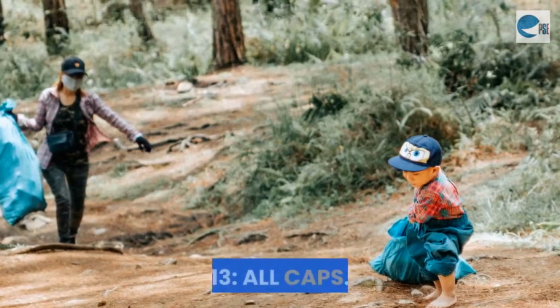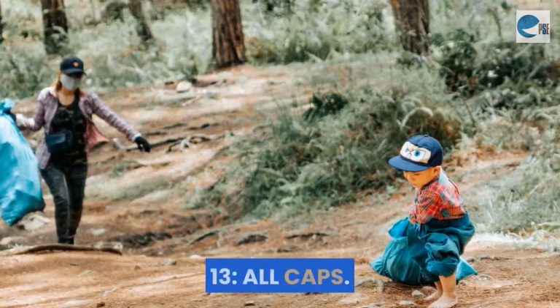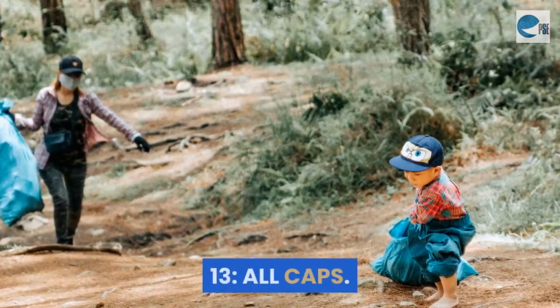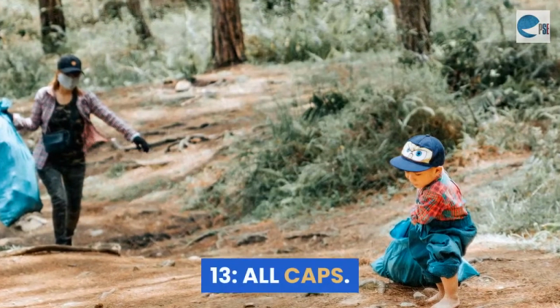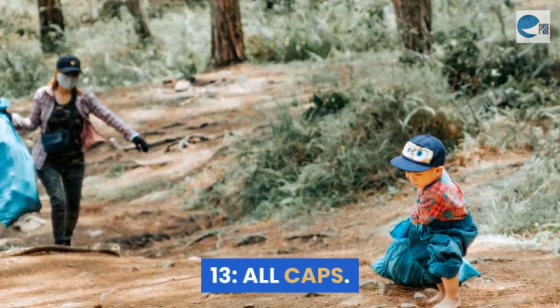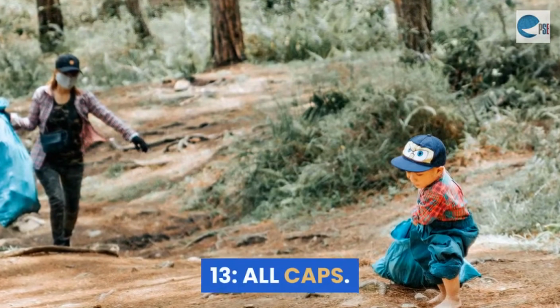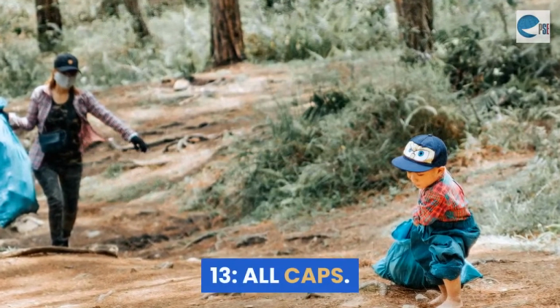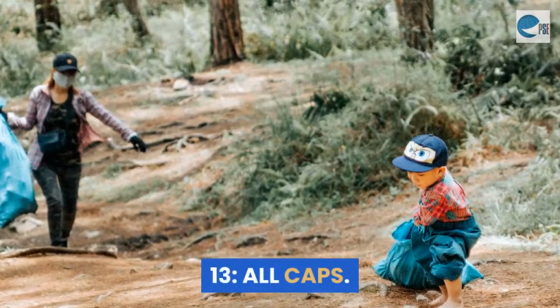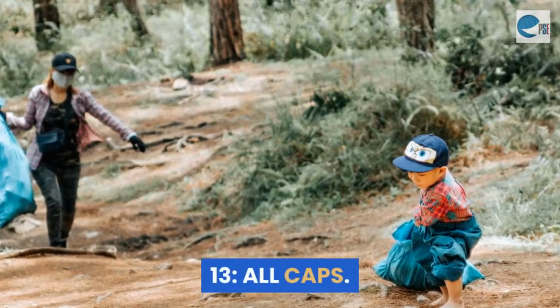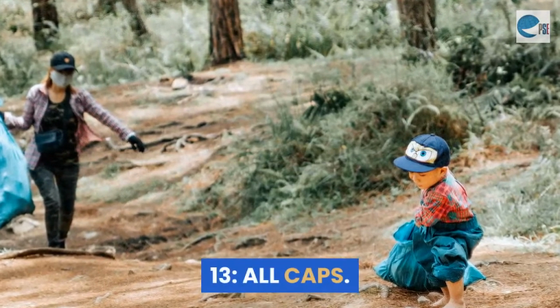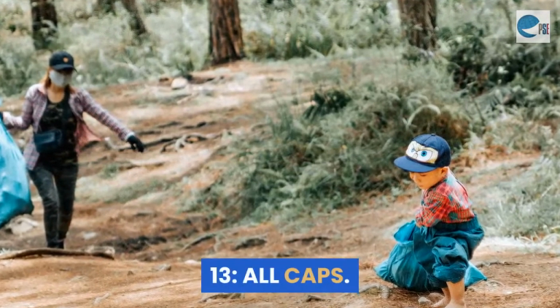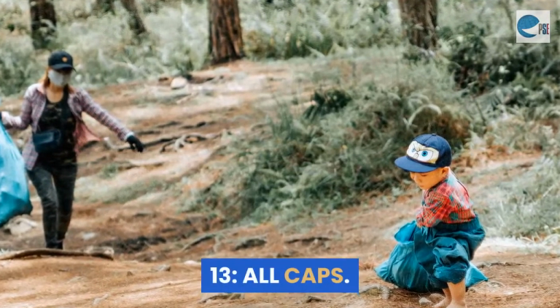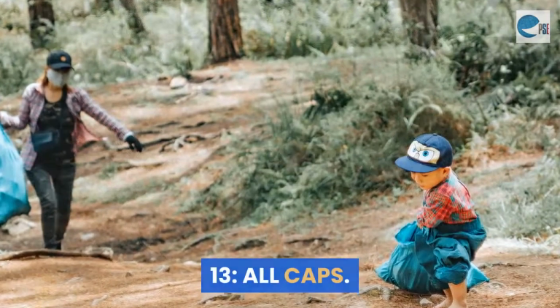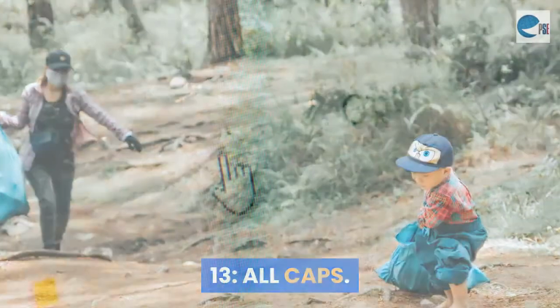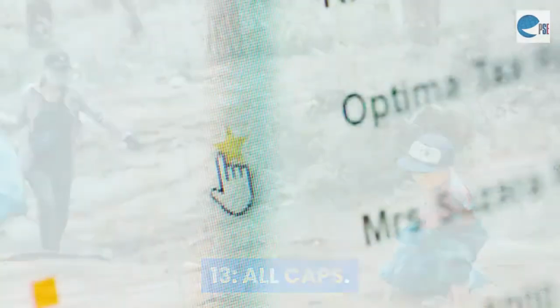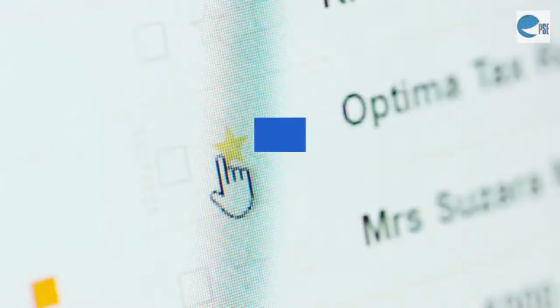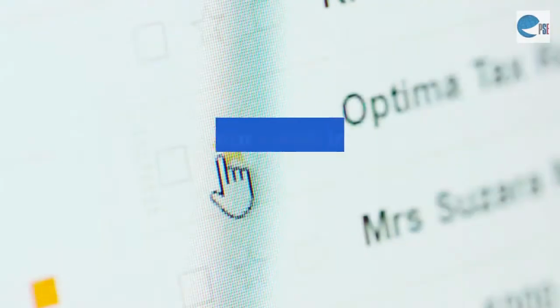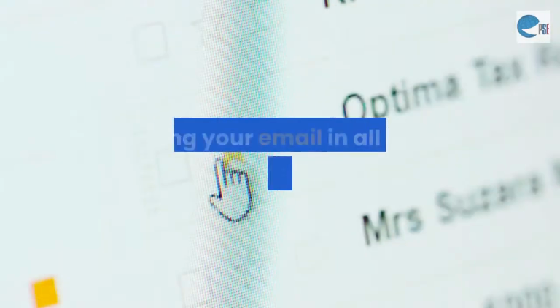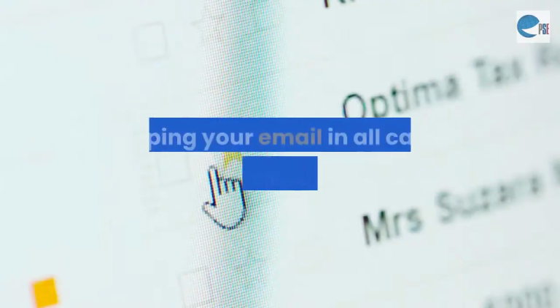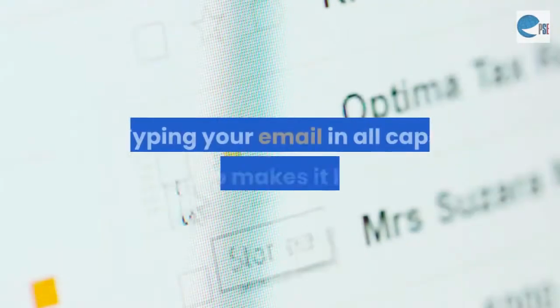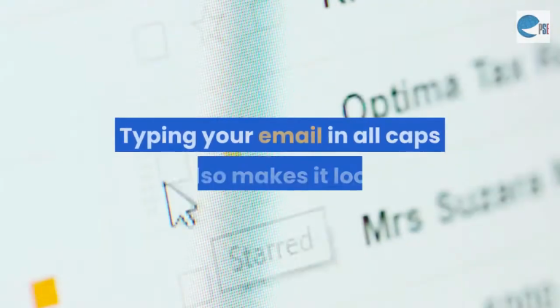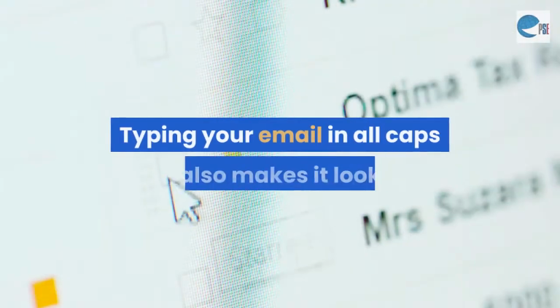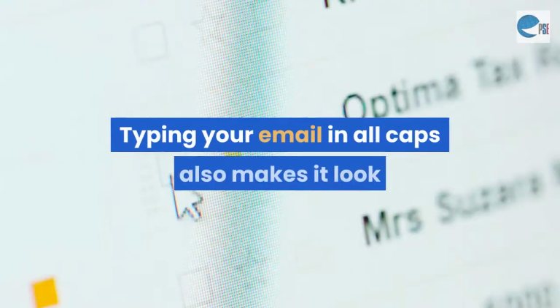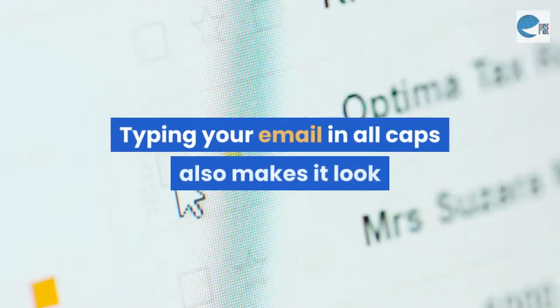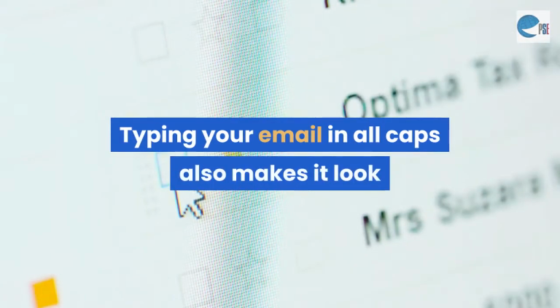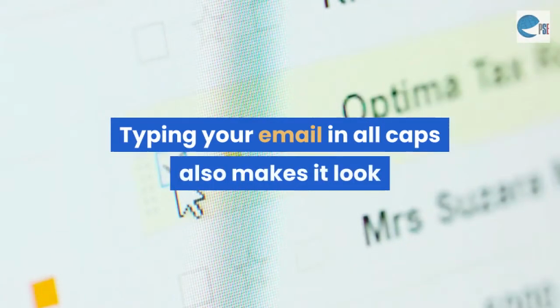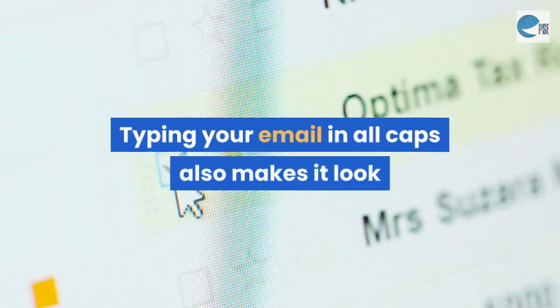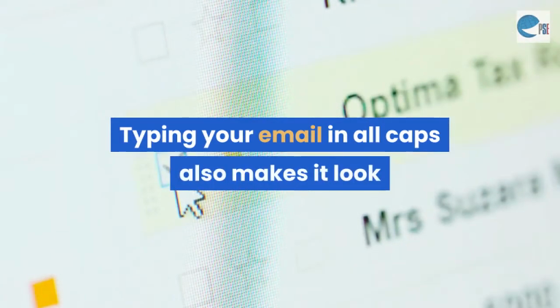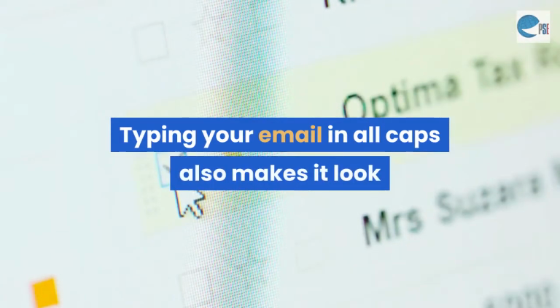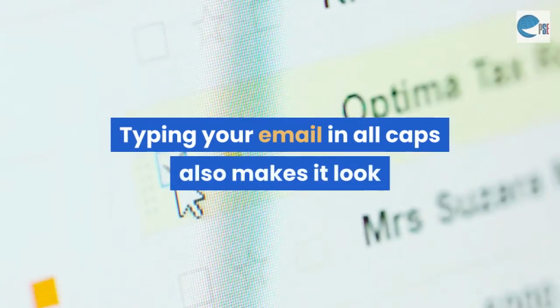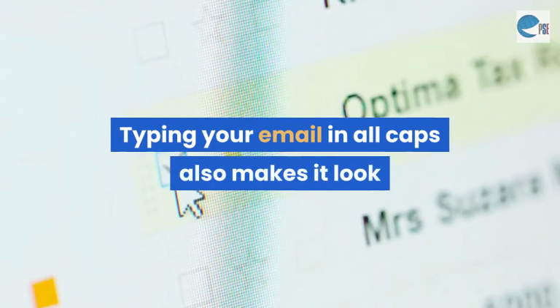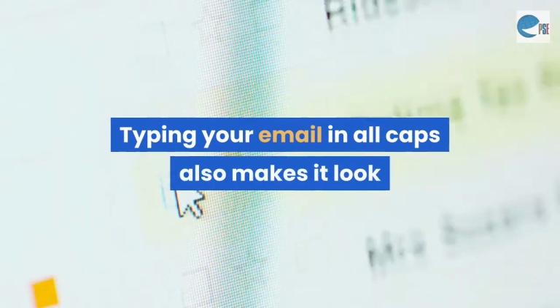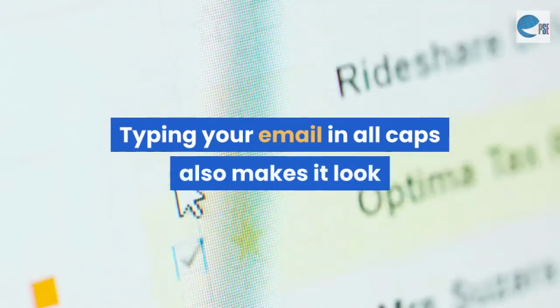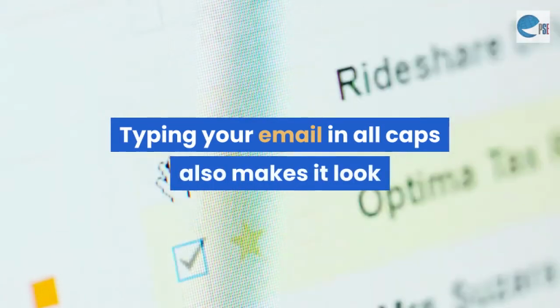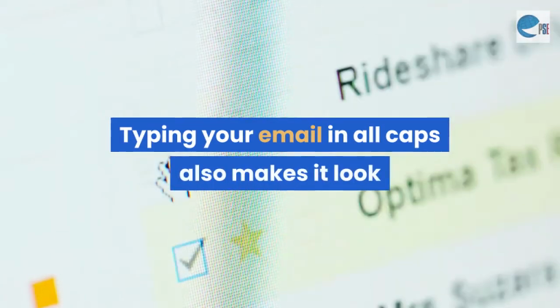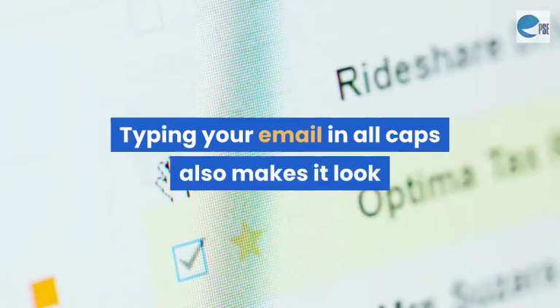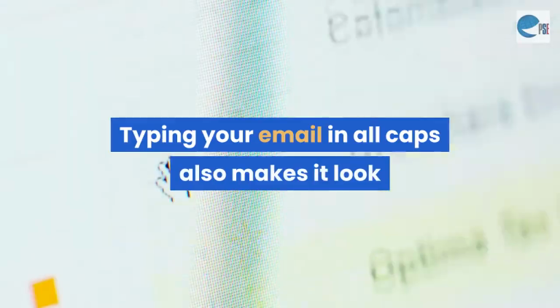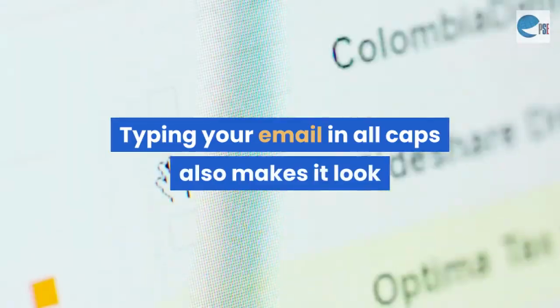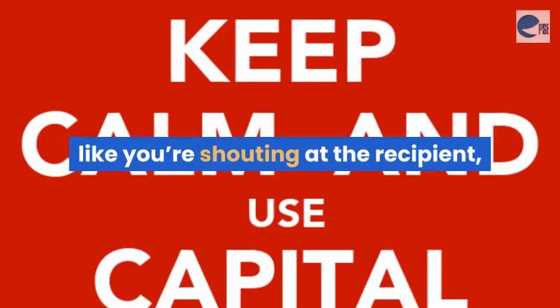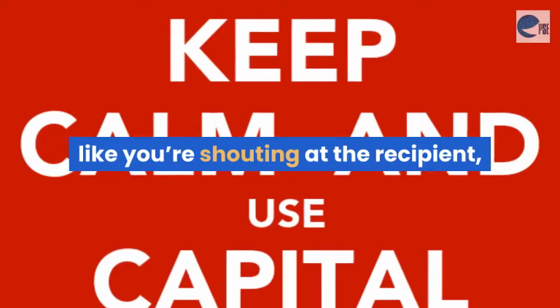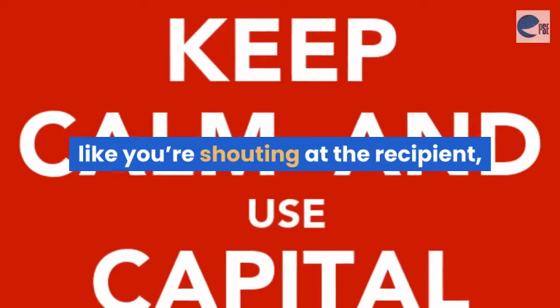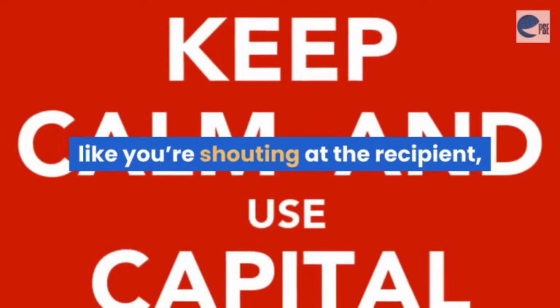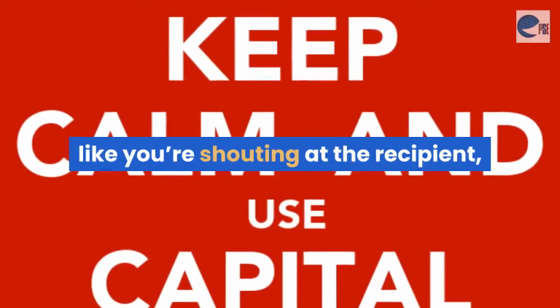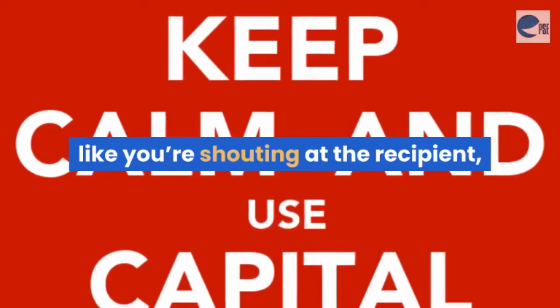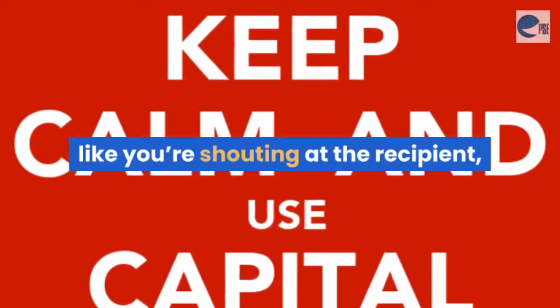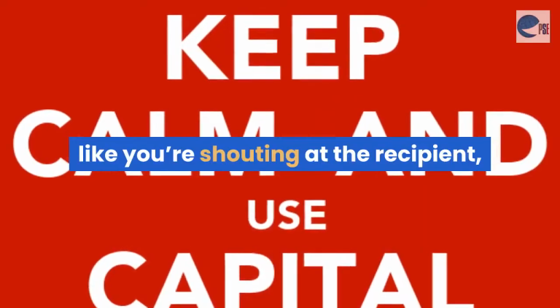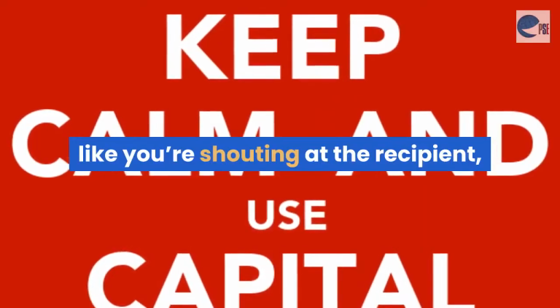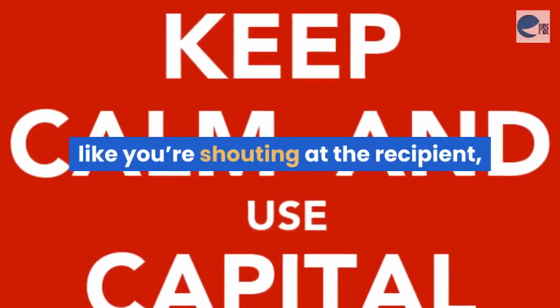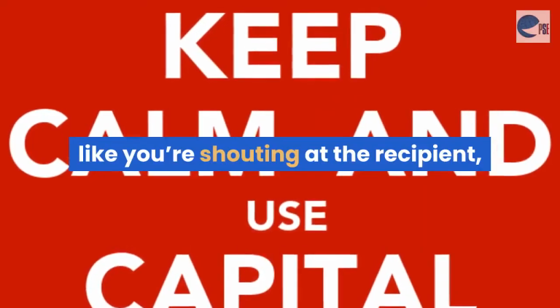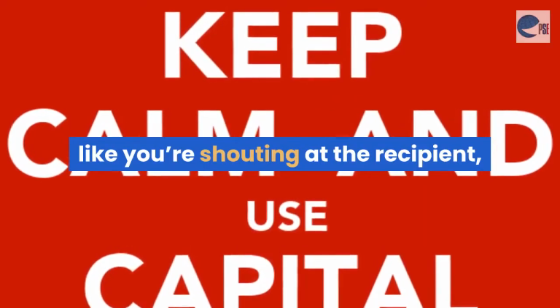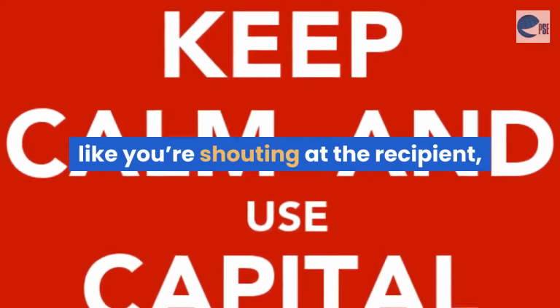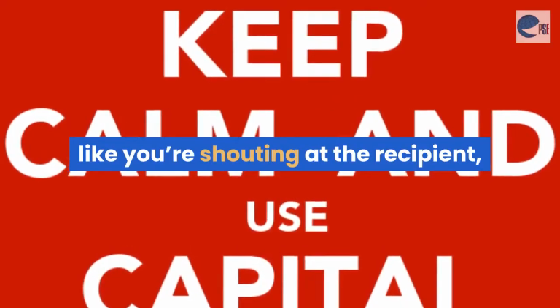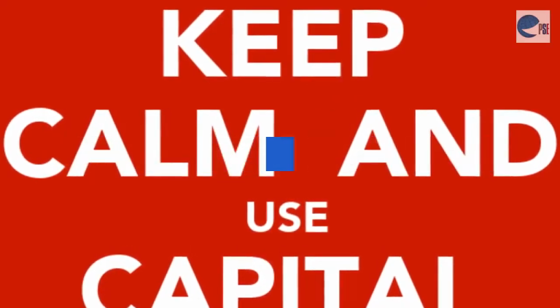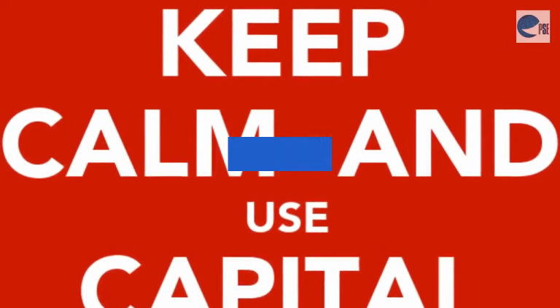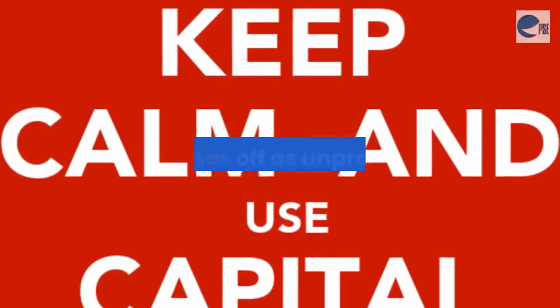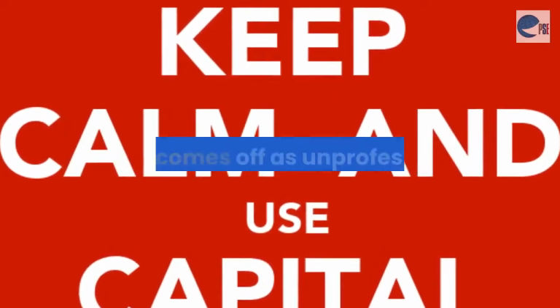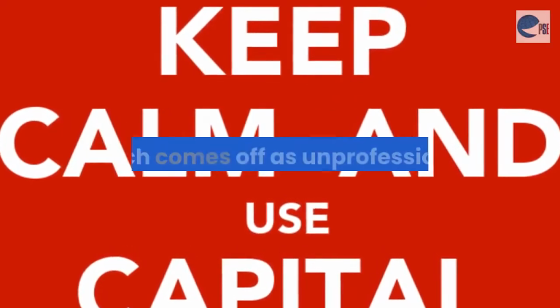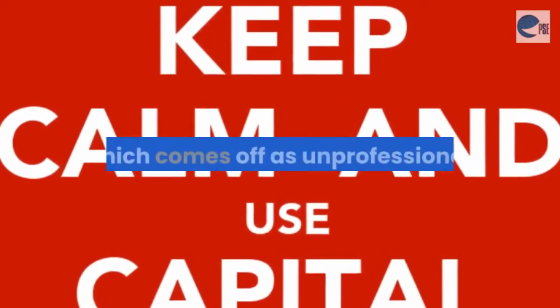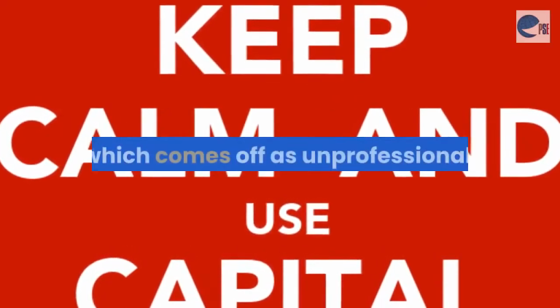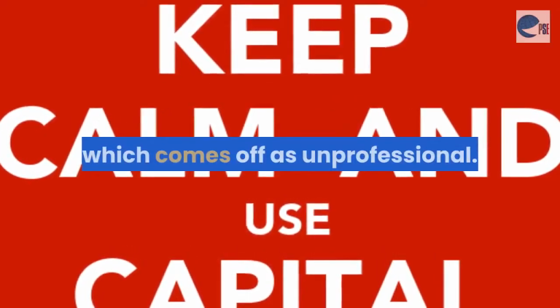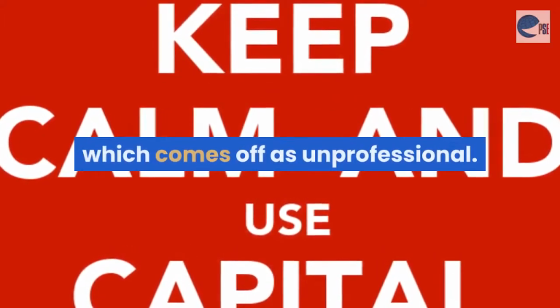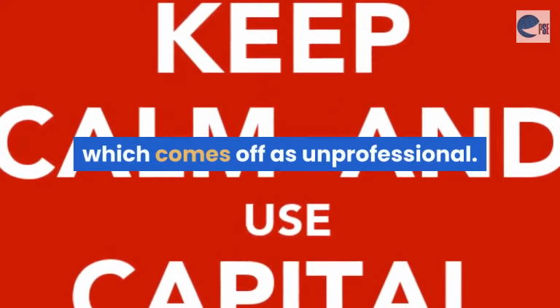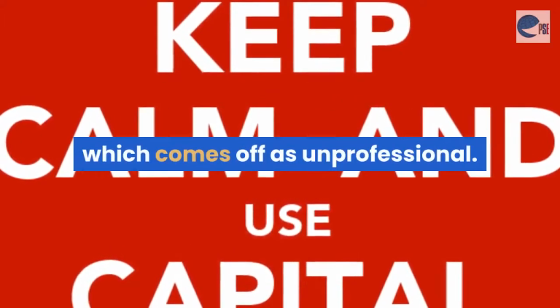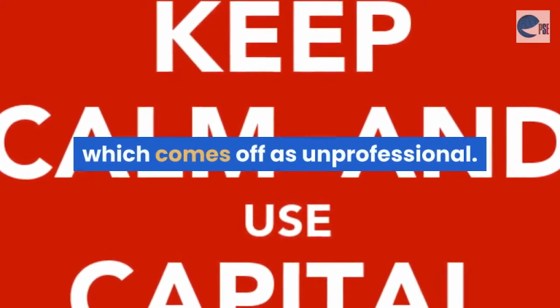Mistake 13: All caps. Typing your email in all caps also makes it look like you're shouting at the recipient, which comes off as unprofessional.